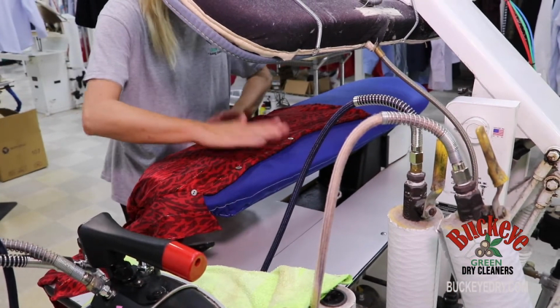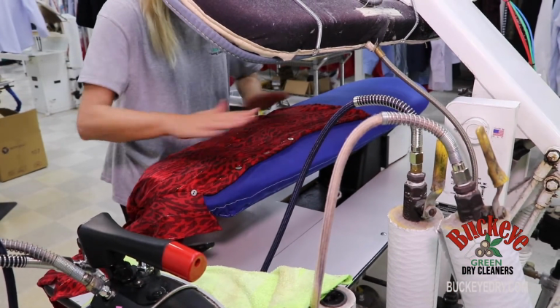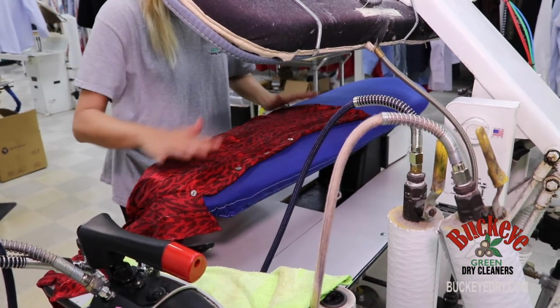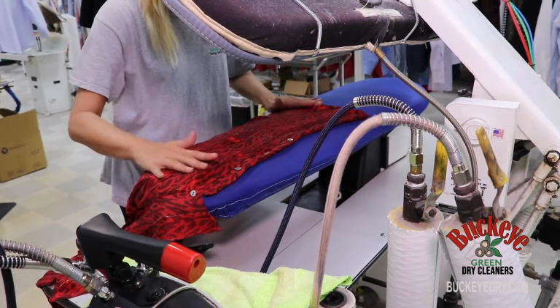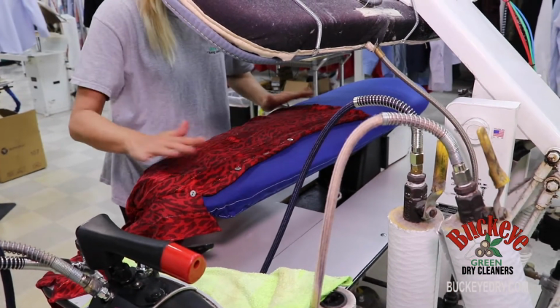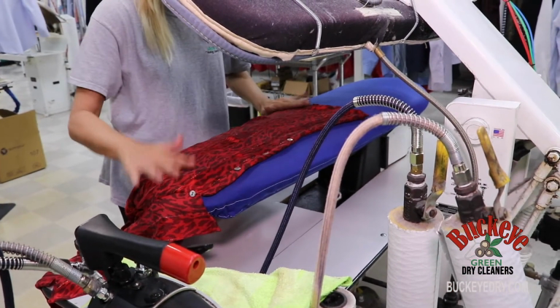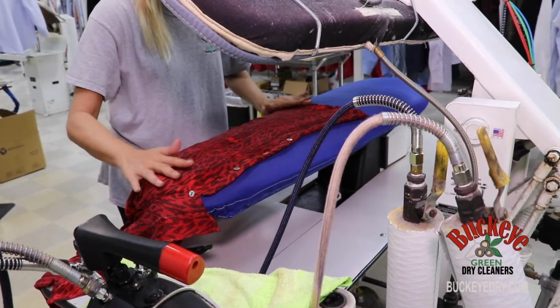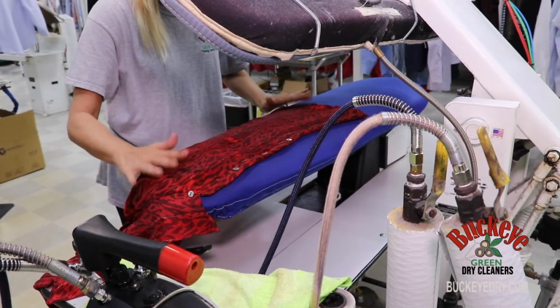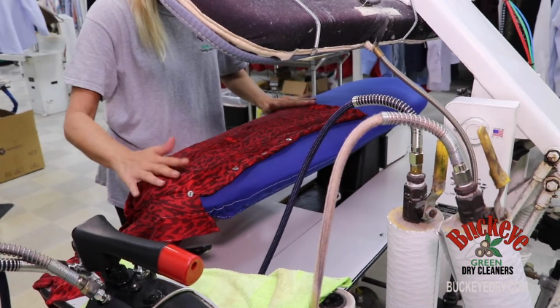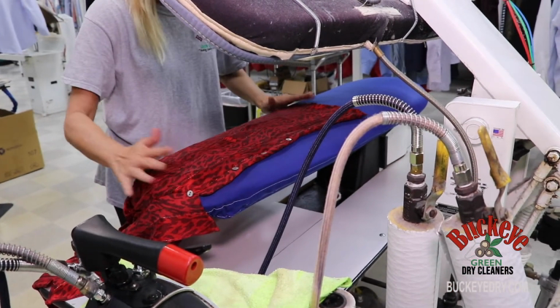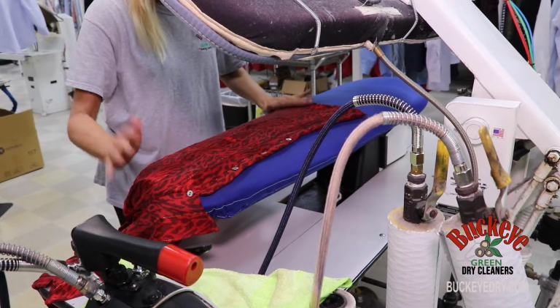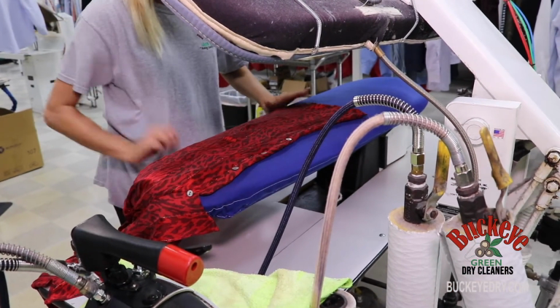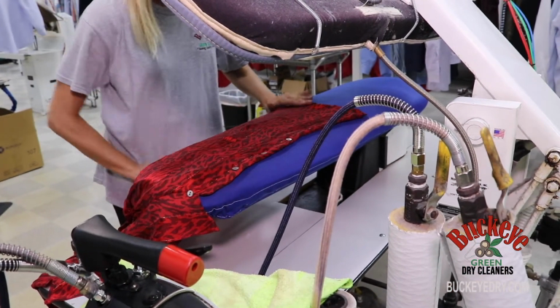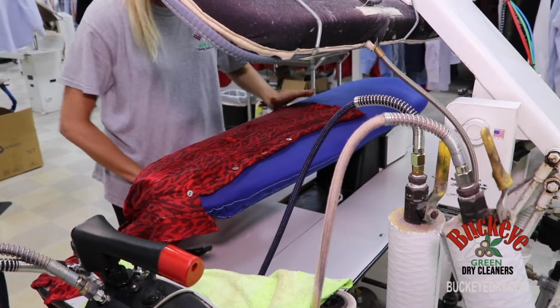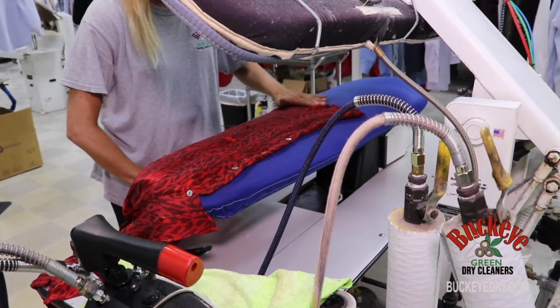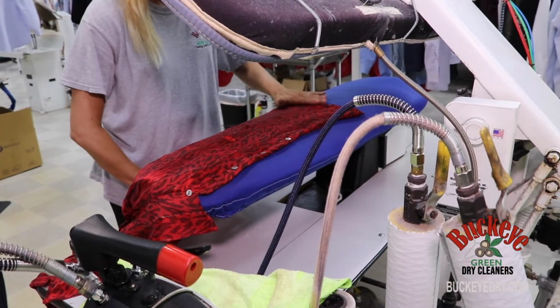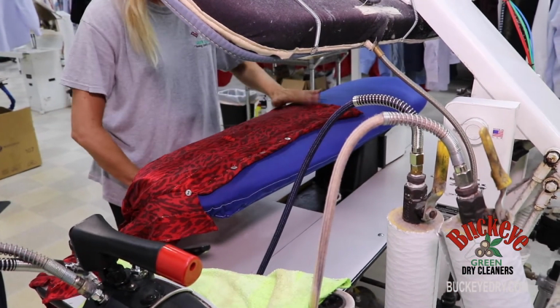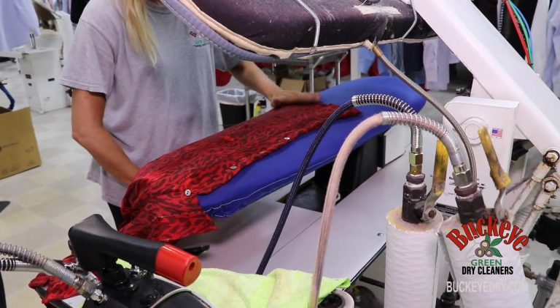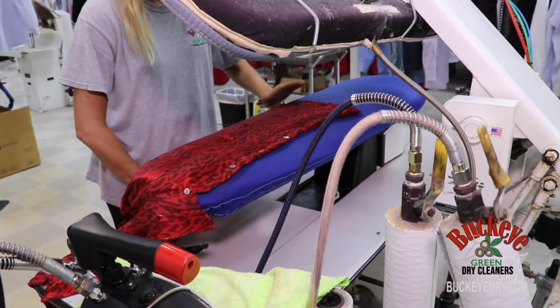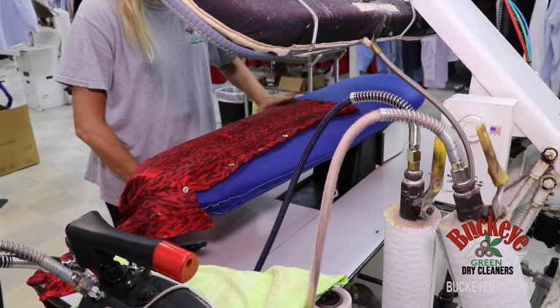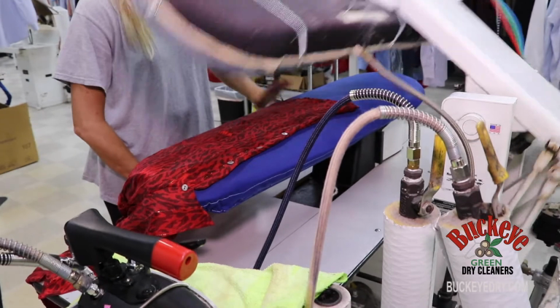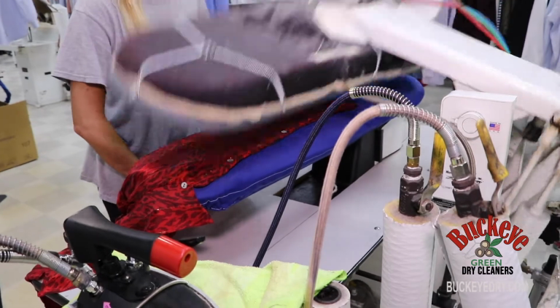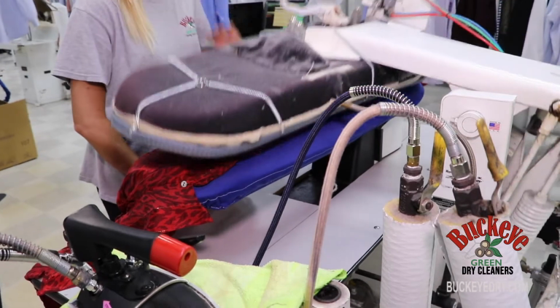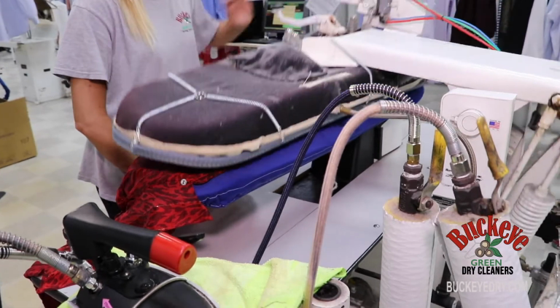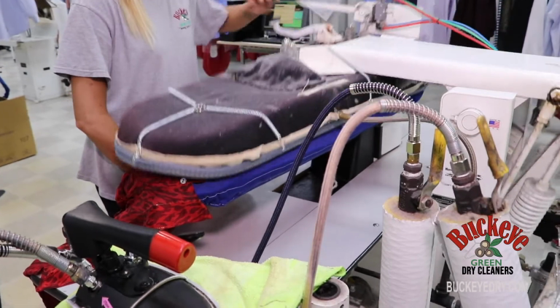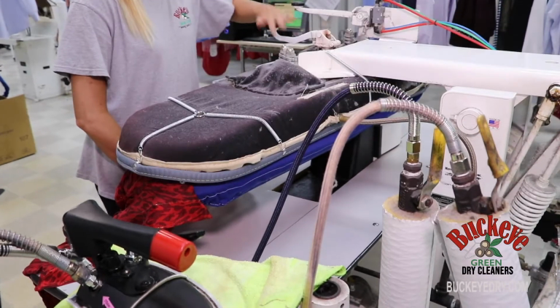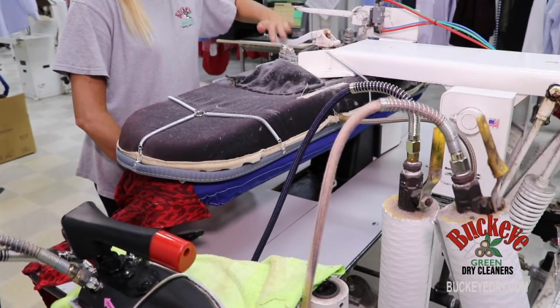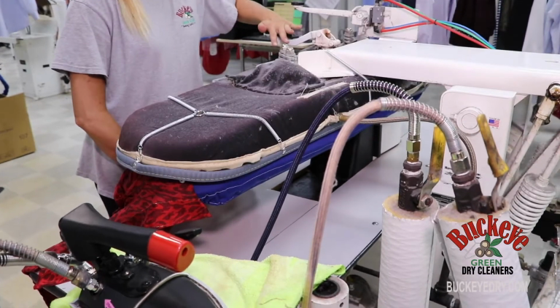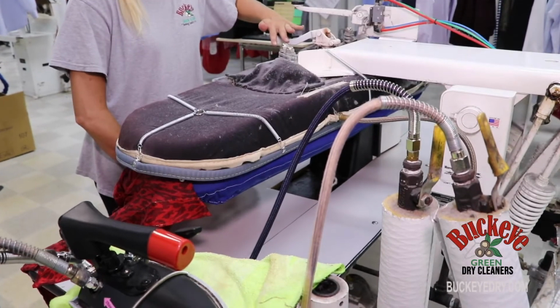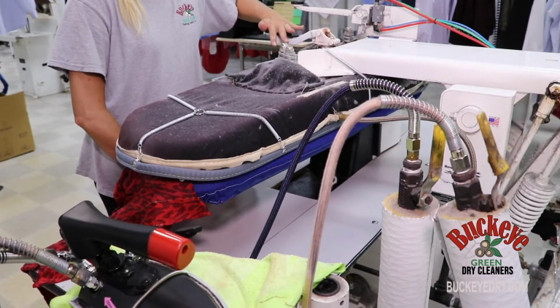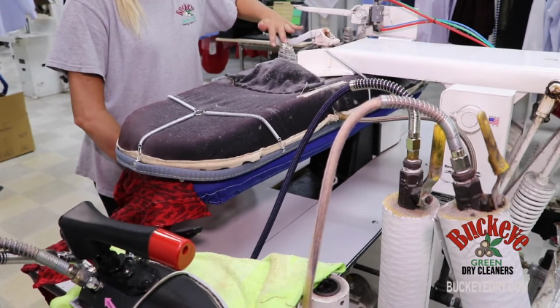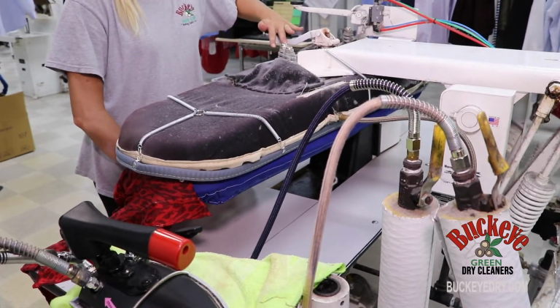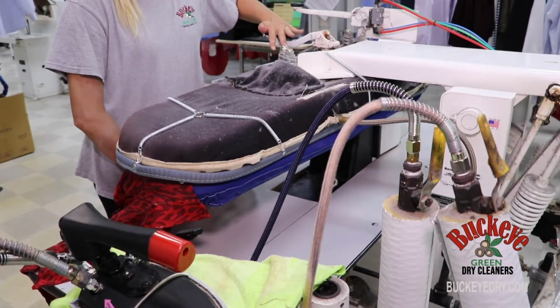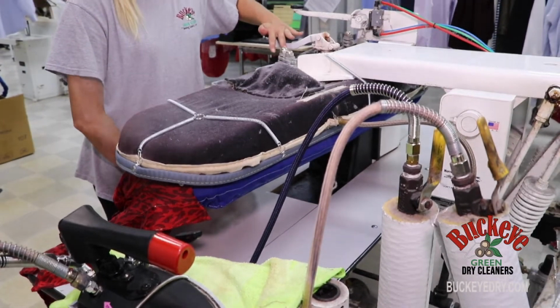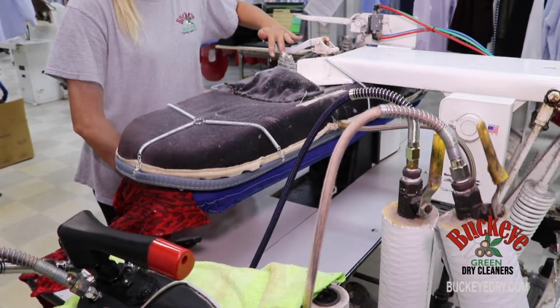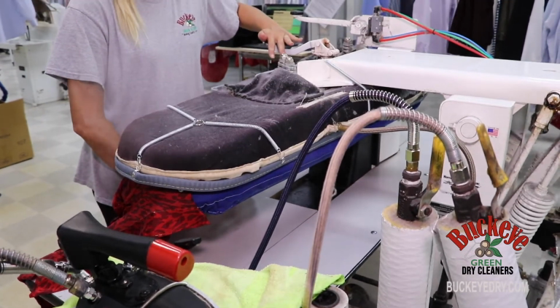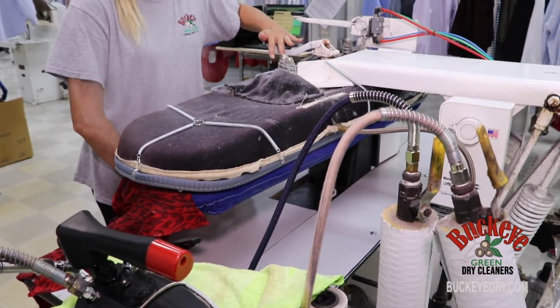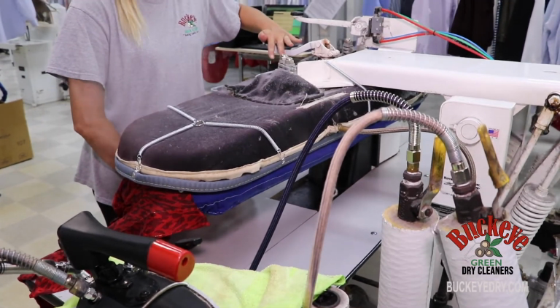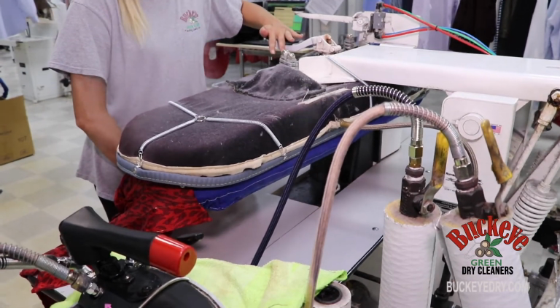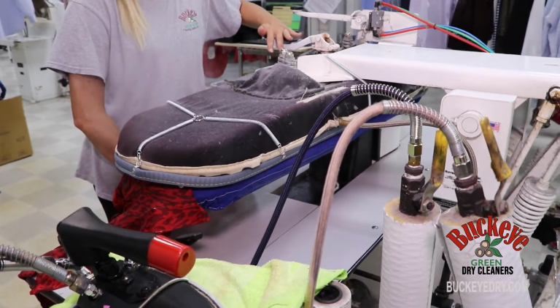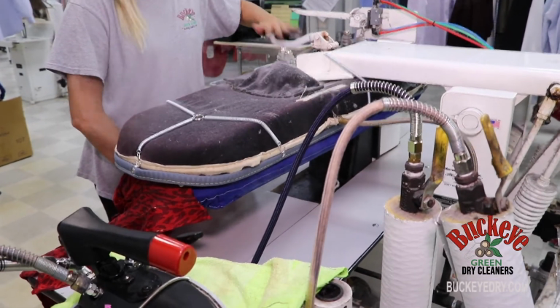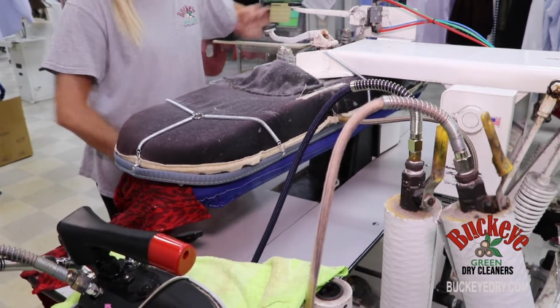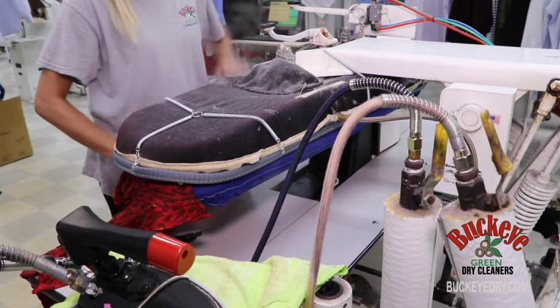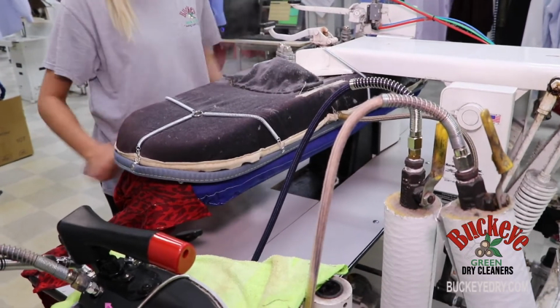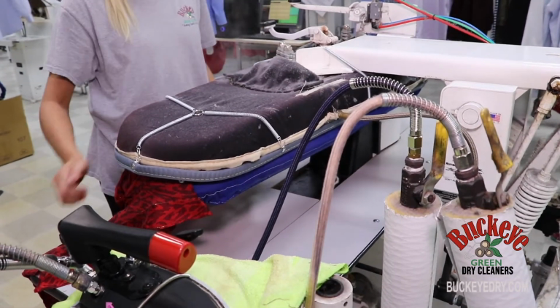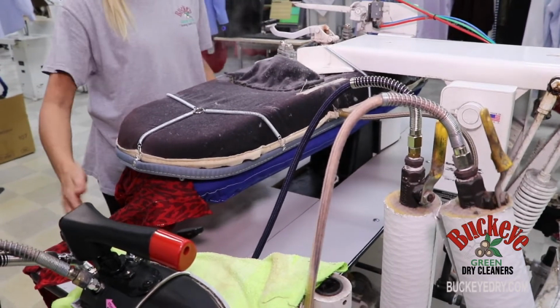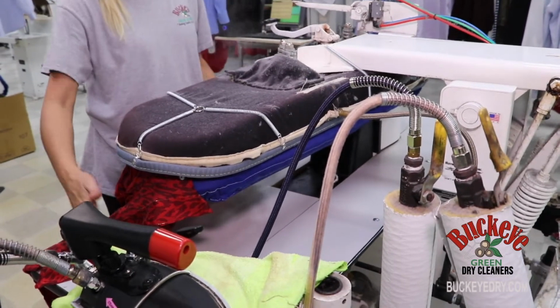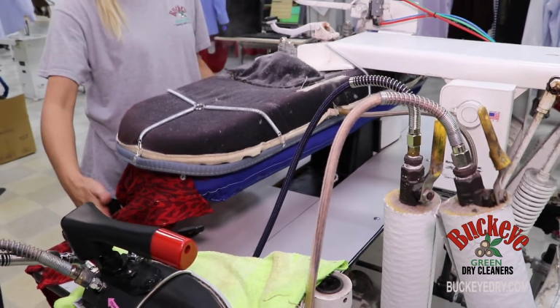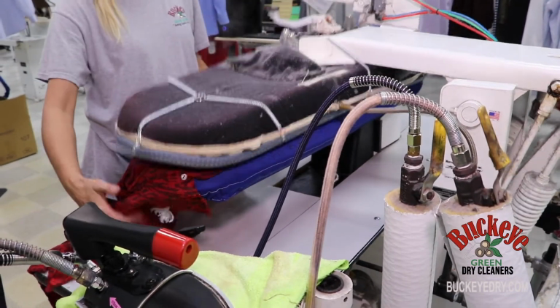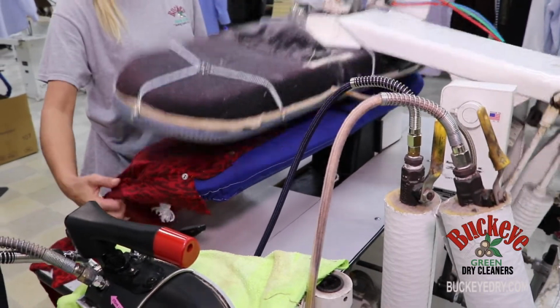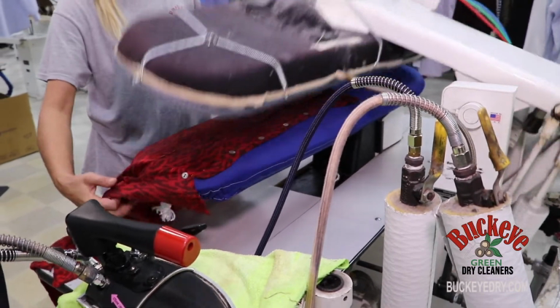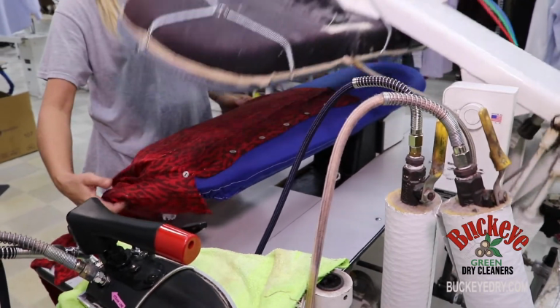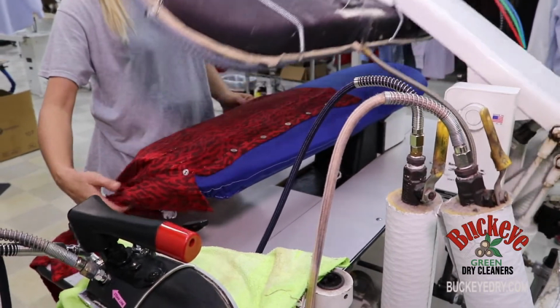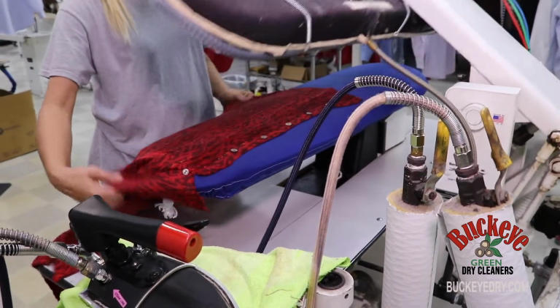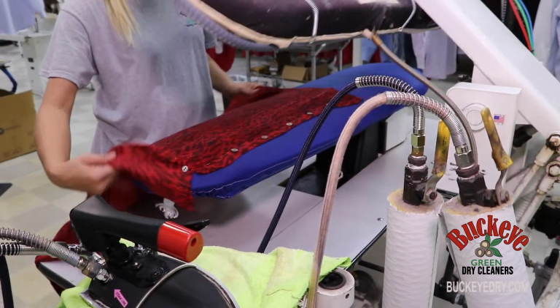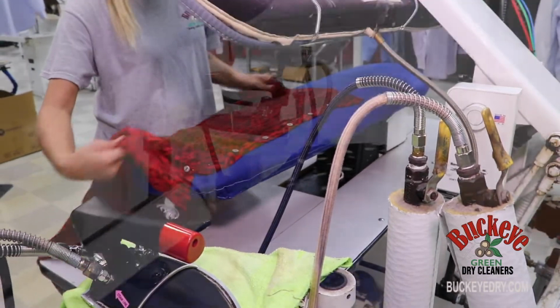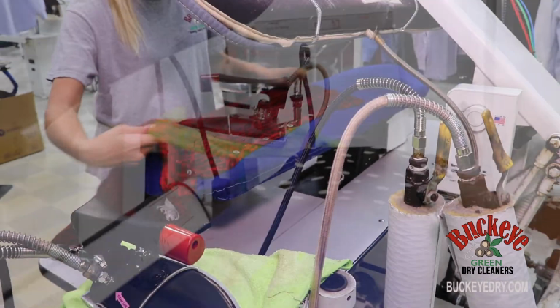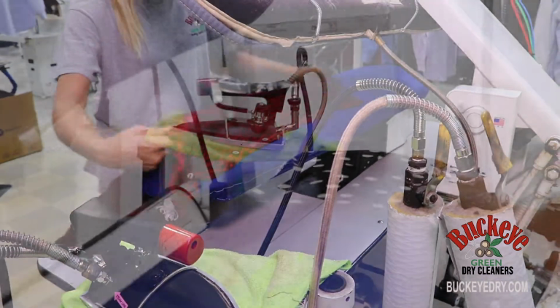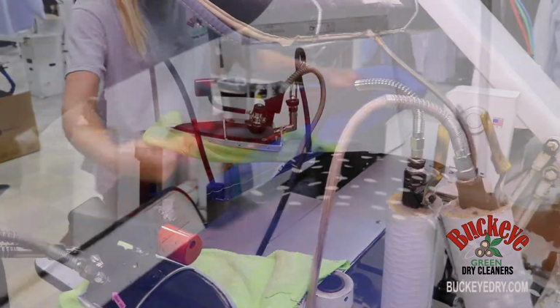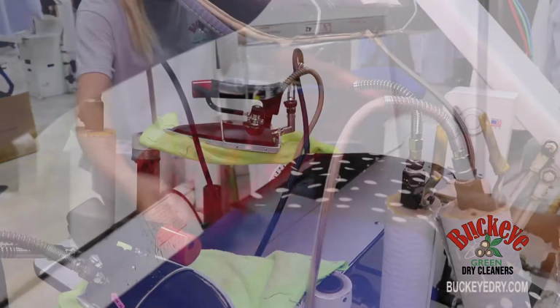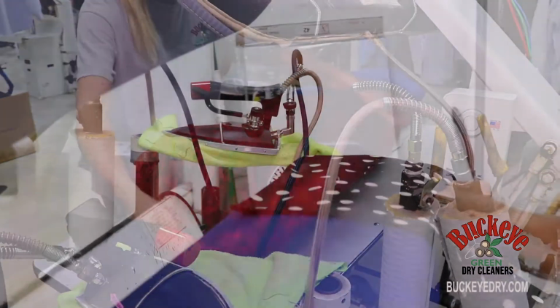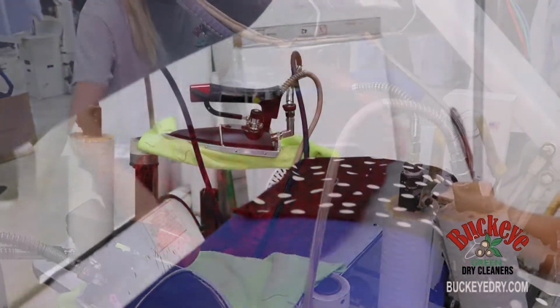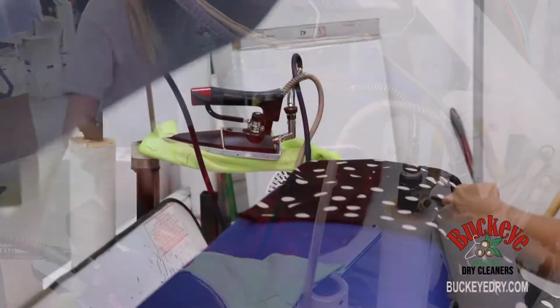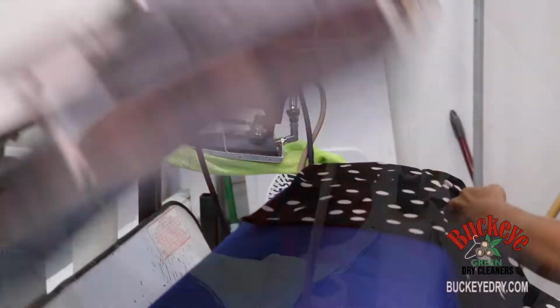But for those delicates or heavier fabrics that might need a little more attention, a quick press from a skilled hand sharpens them right up.